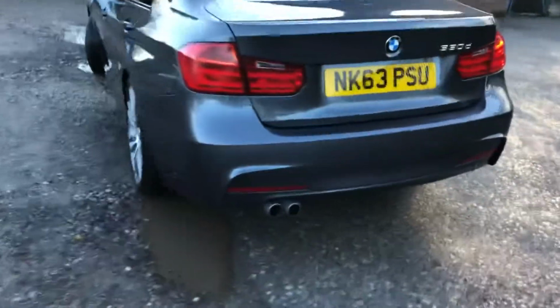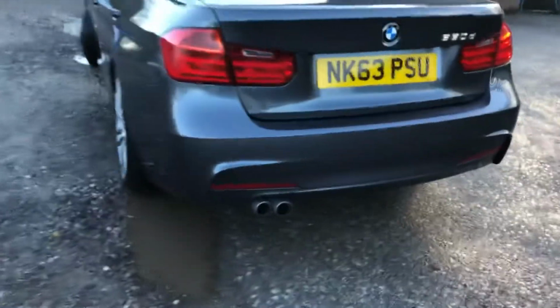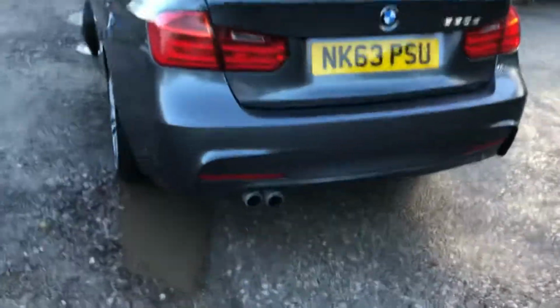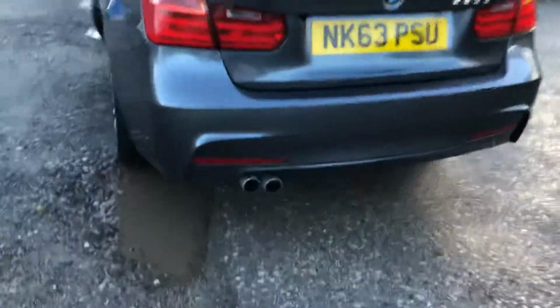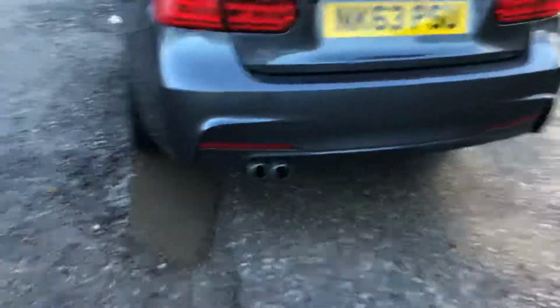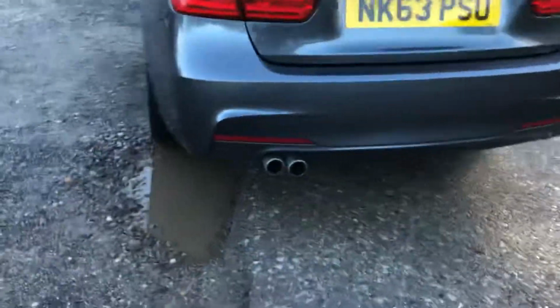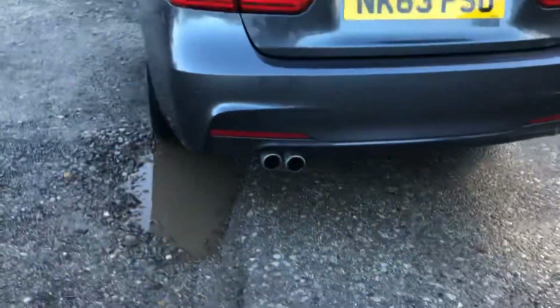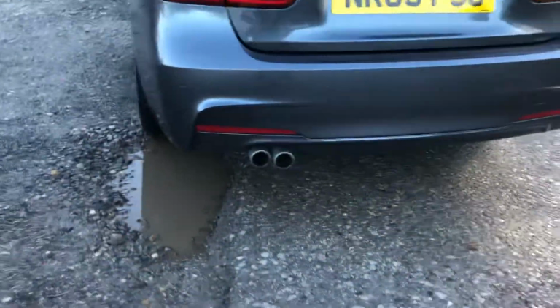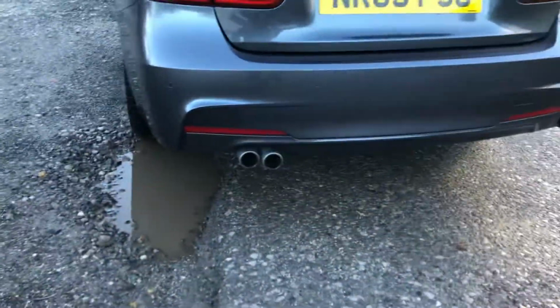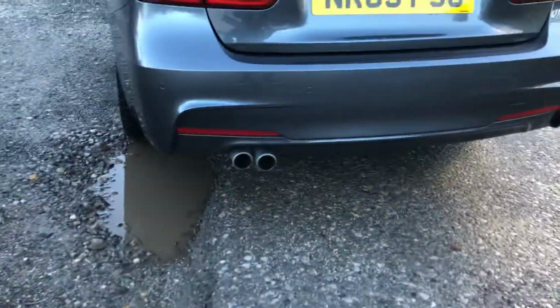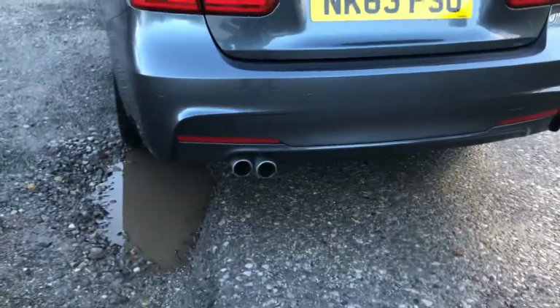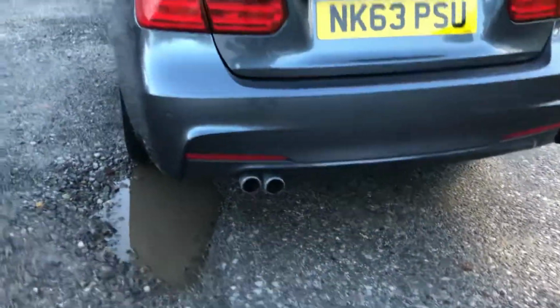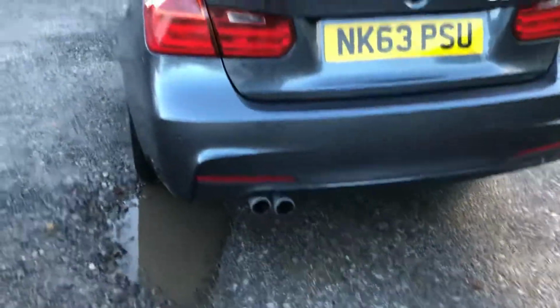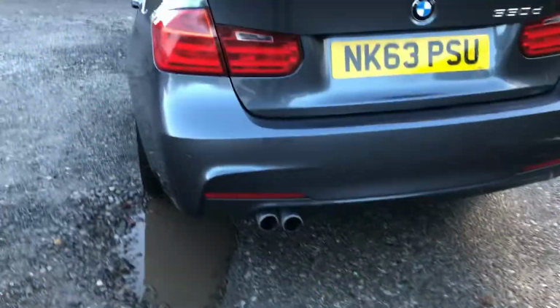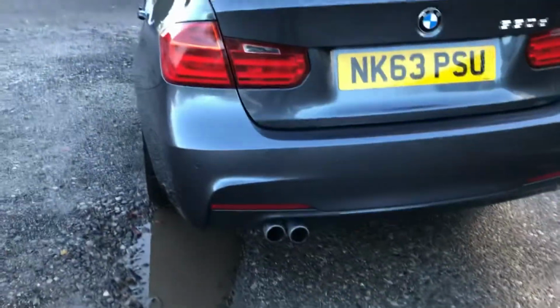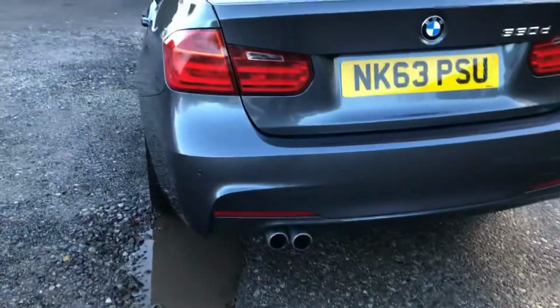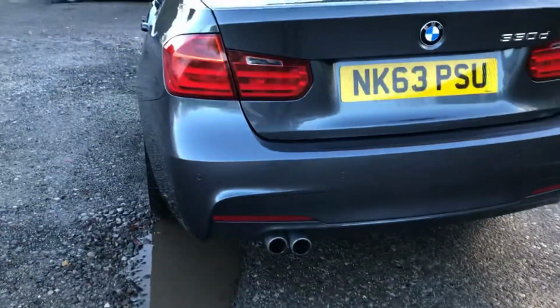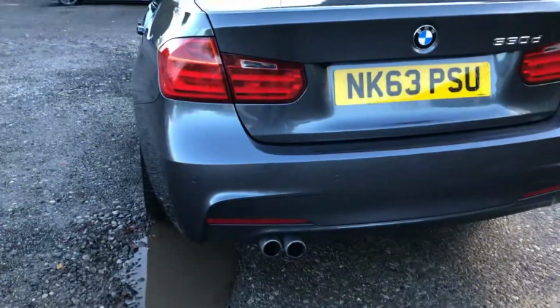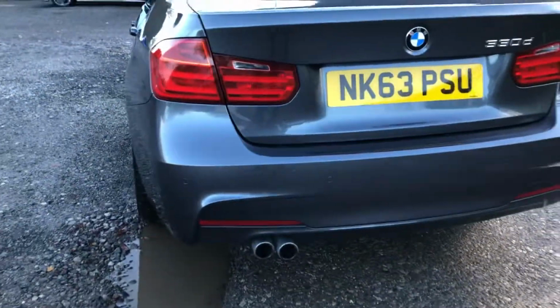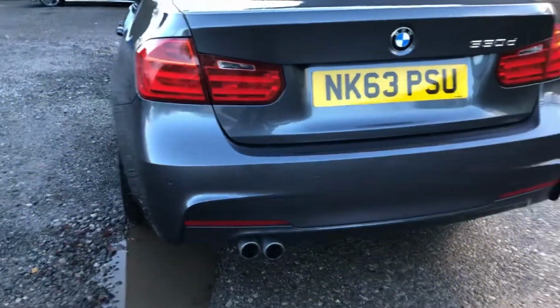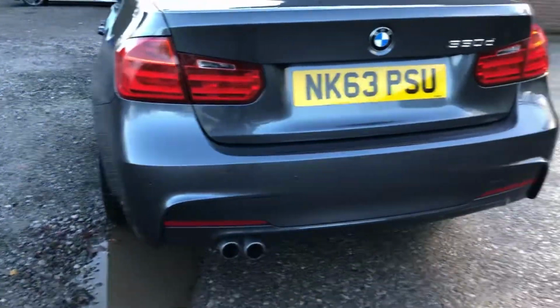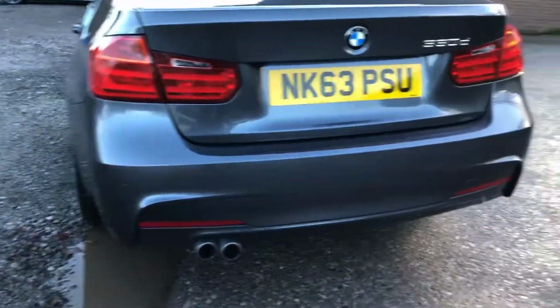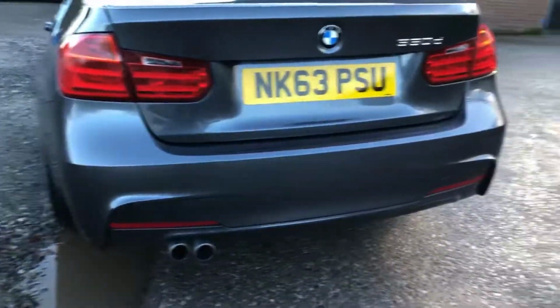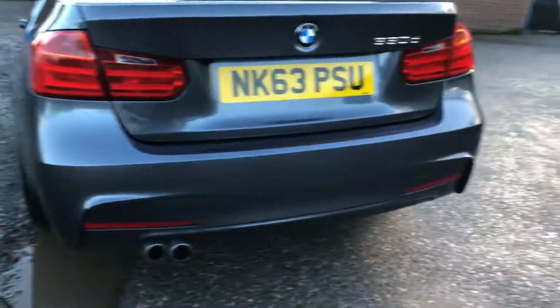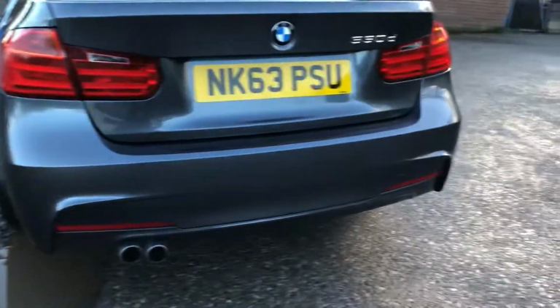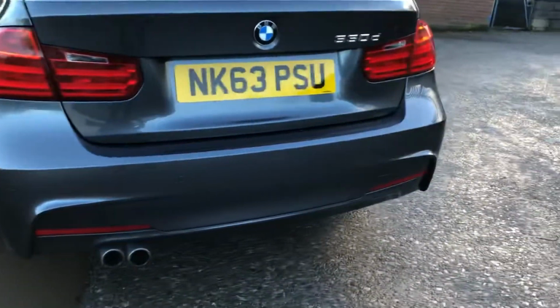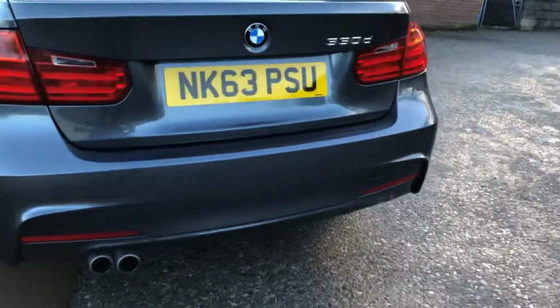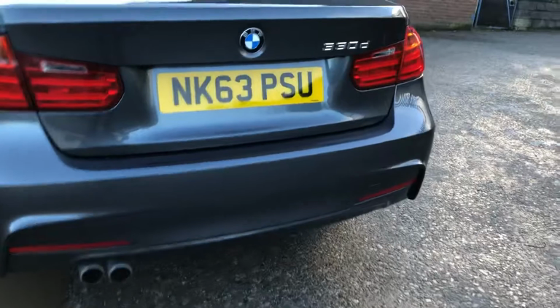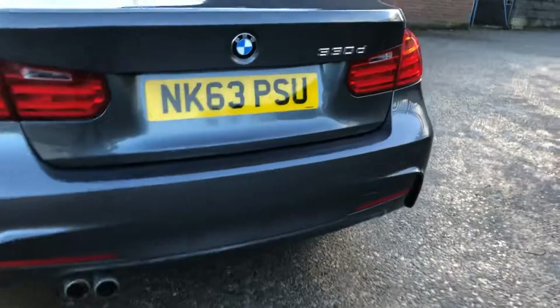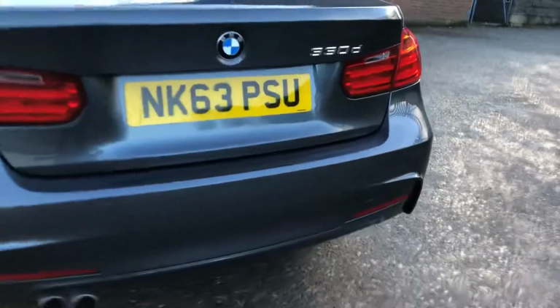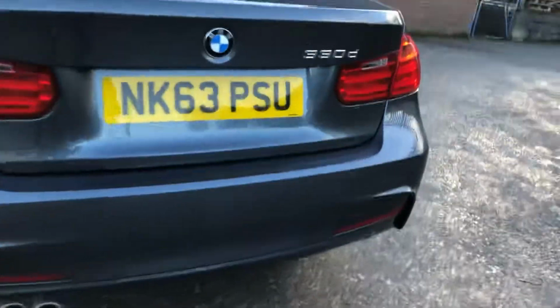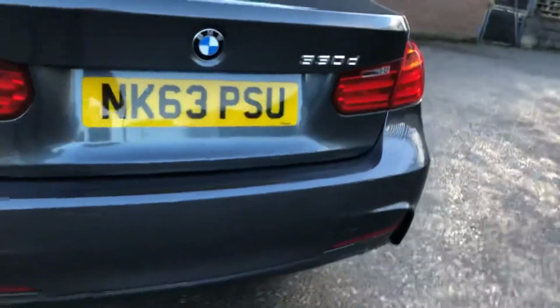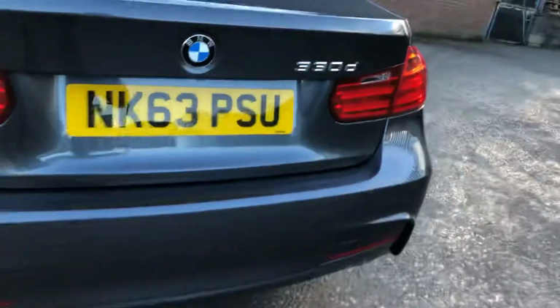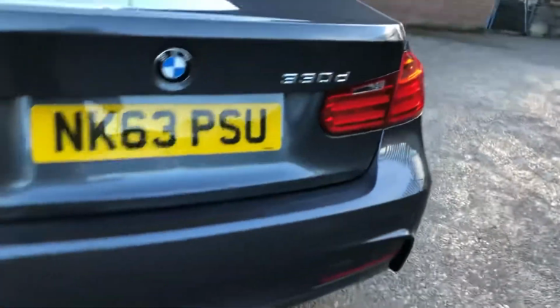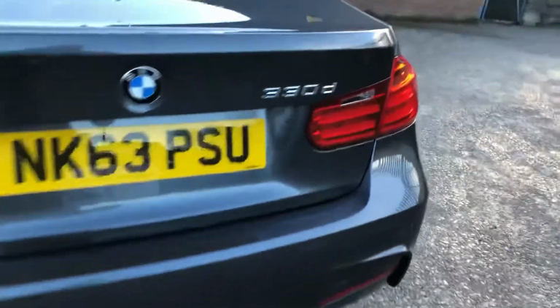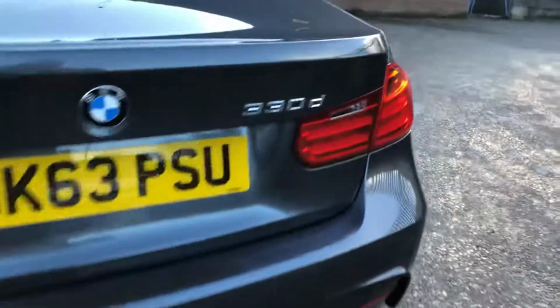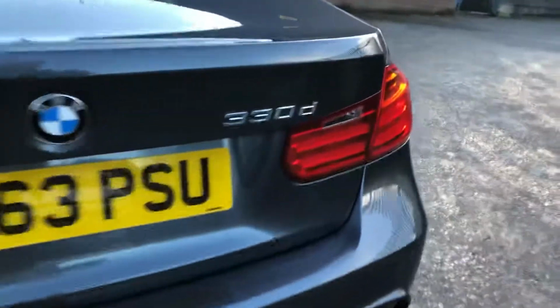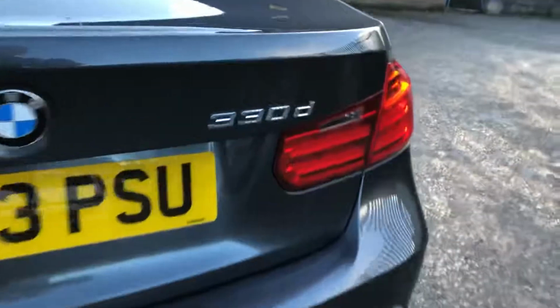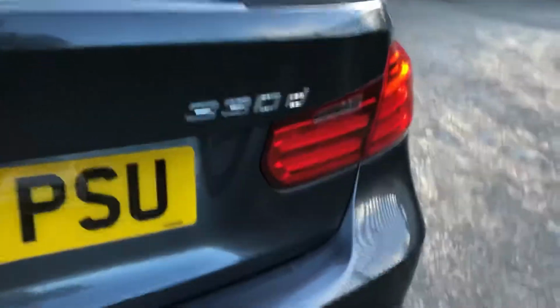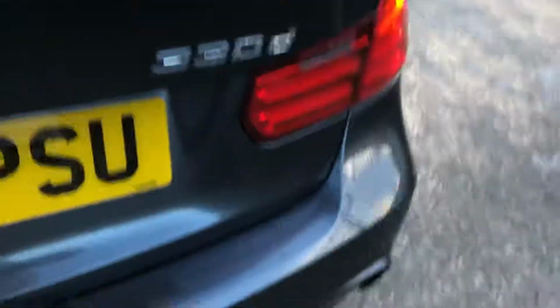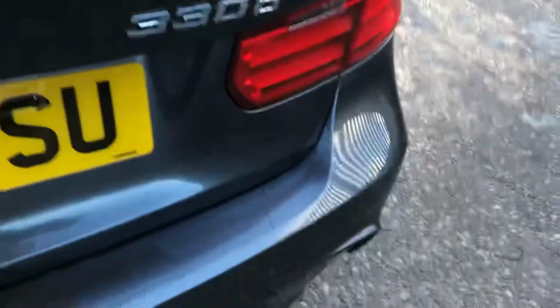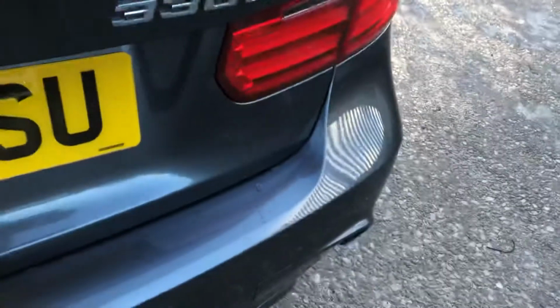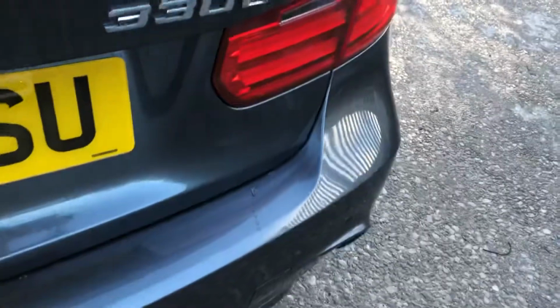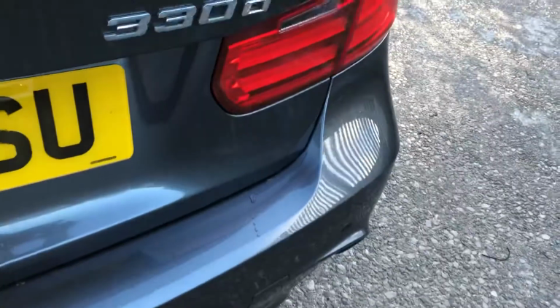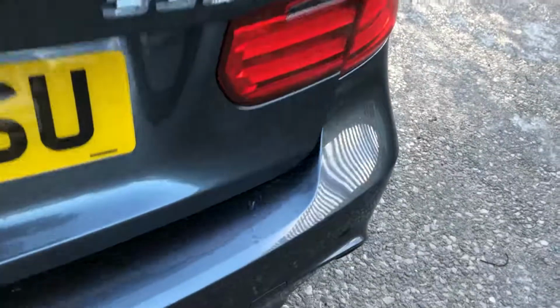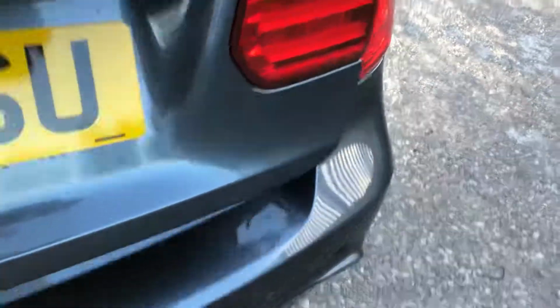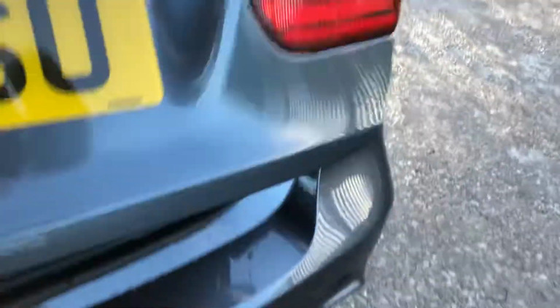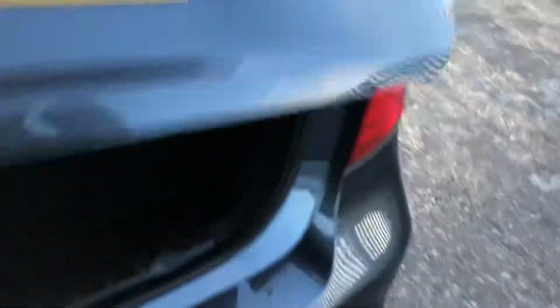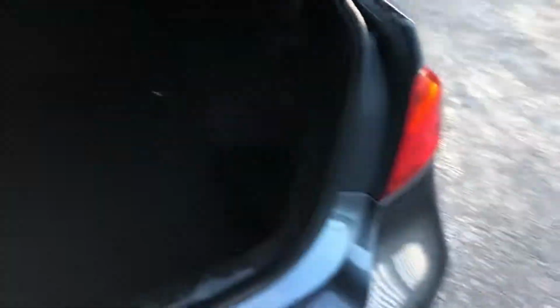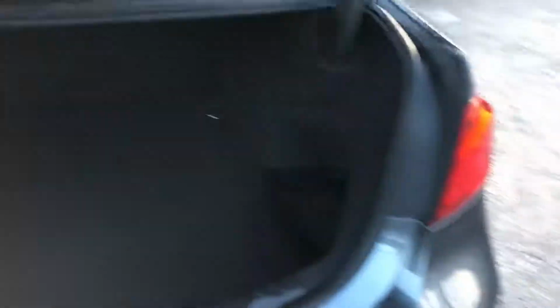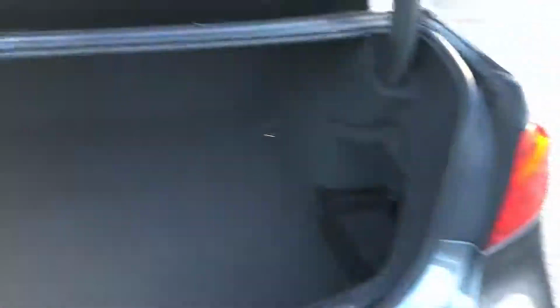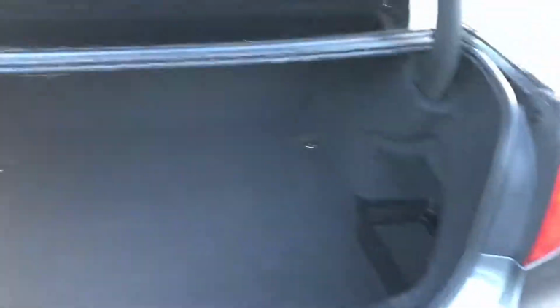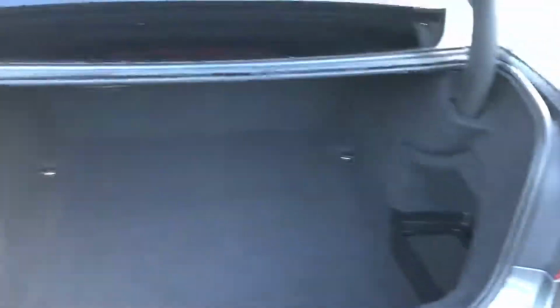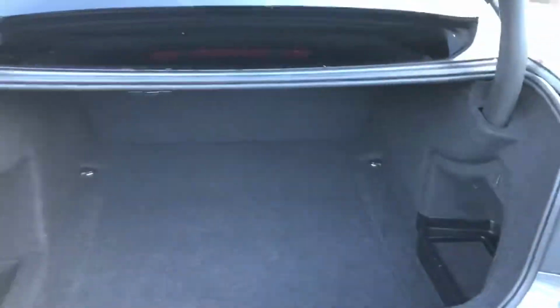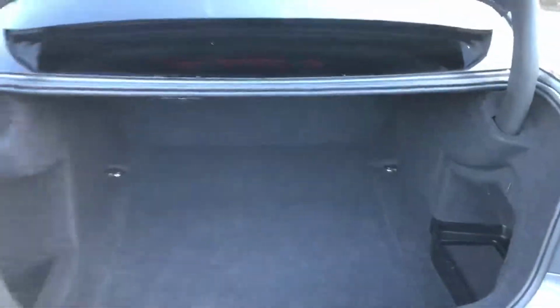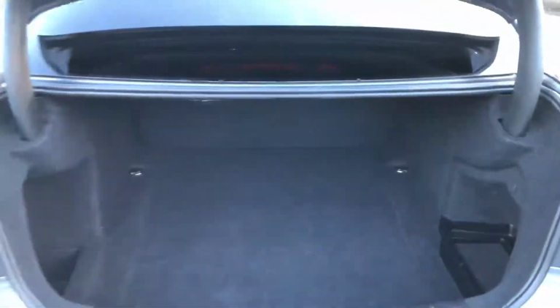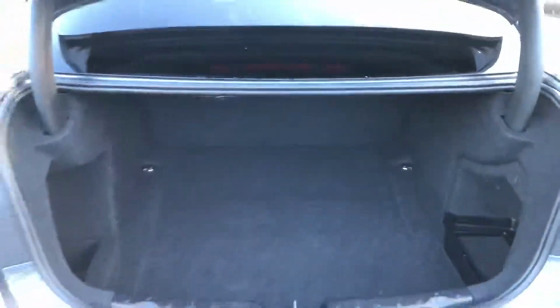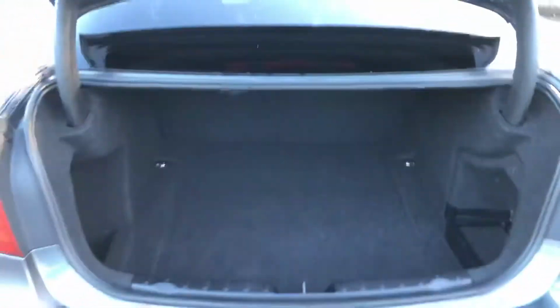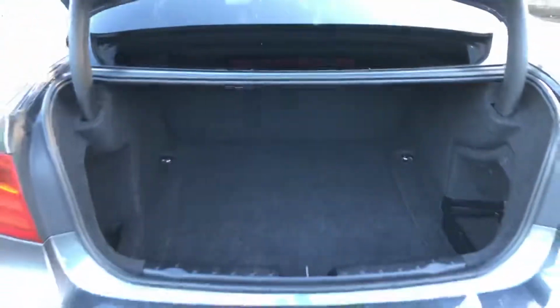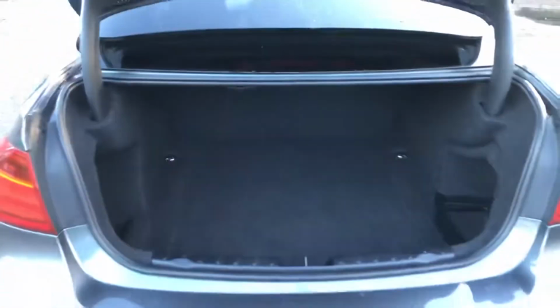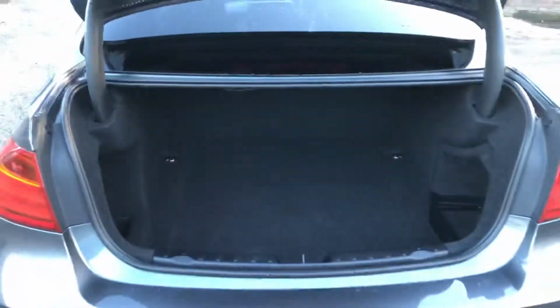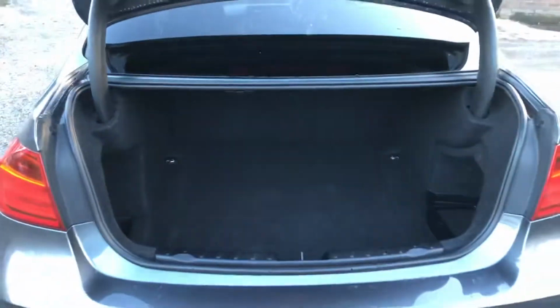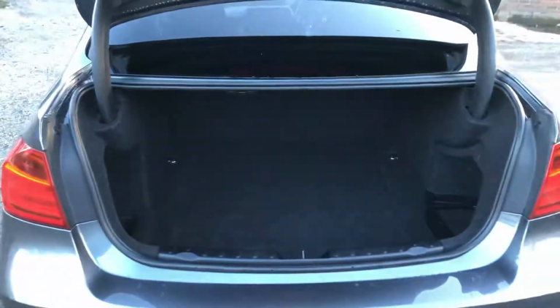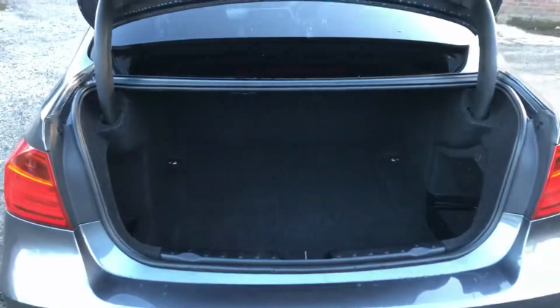There's twin exit exhaust at the back of the vehicle, and parking sensors which are flush to the rear of the car. There's a nice big boot on this car, with some additional storage to both sides.